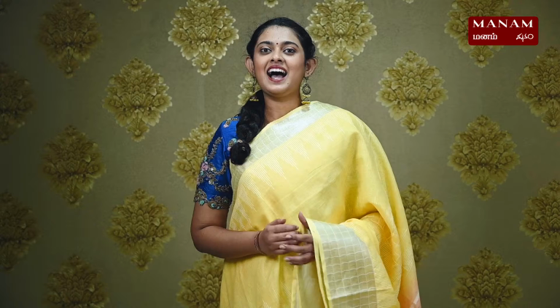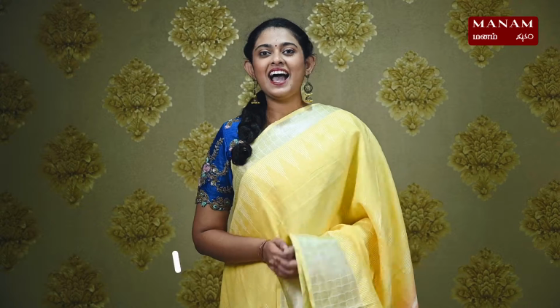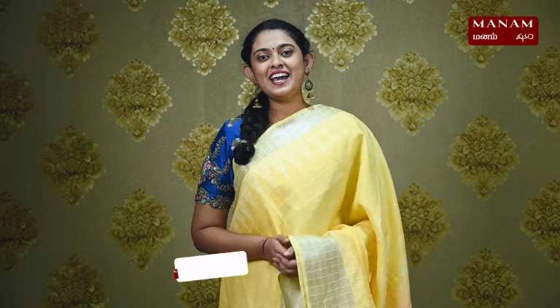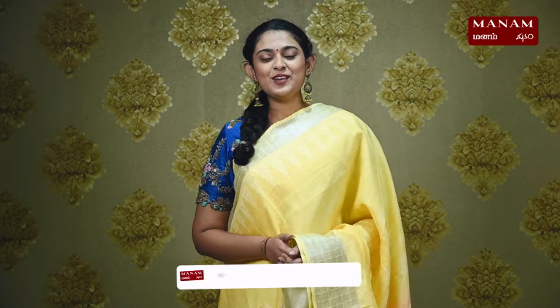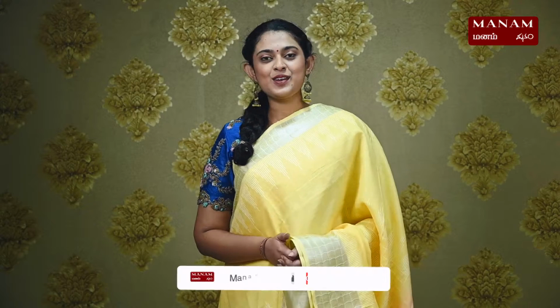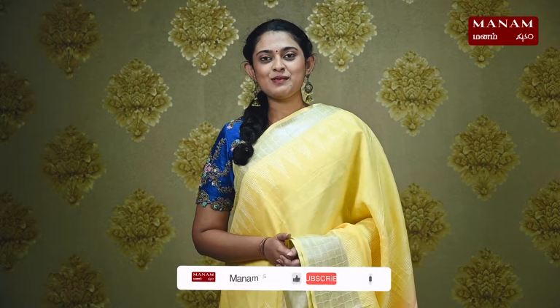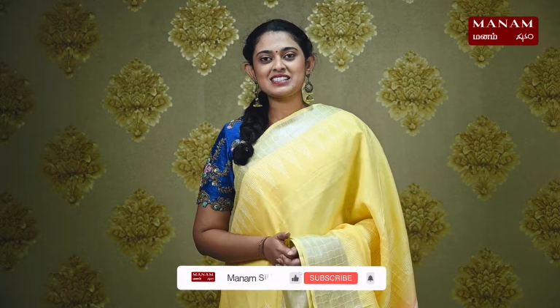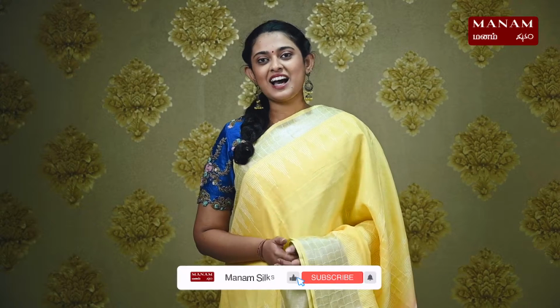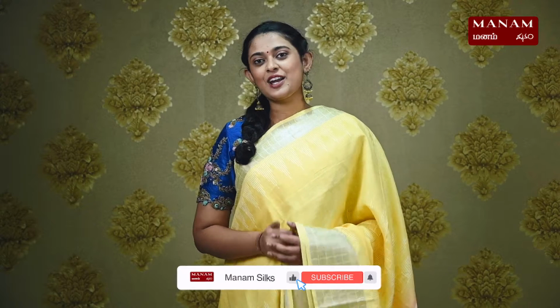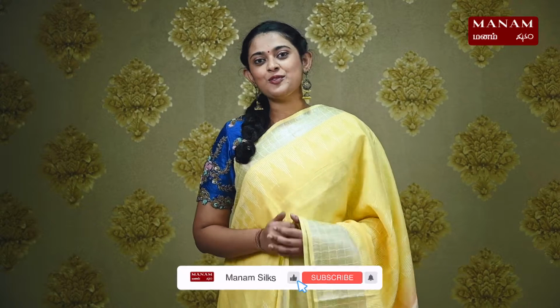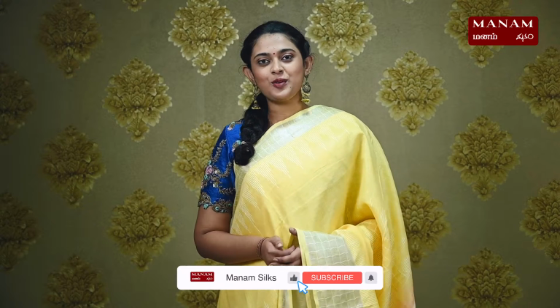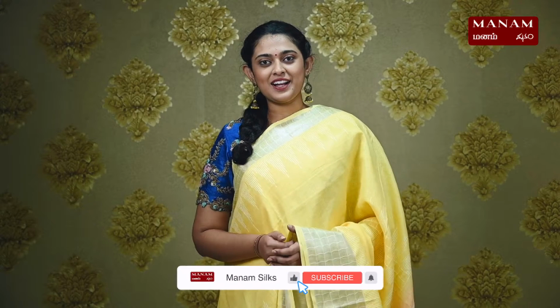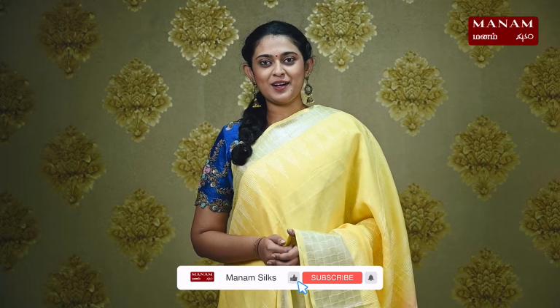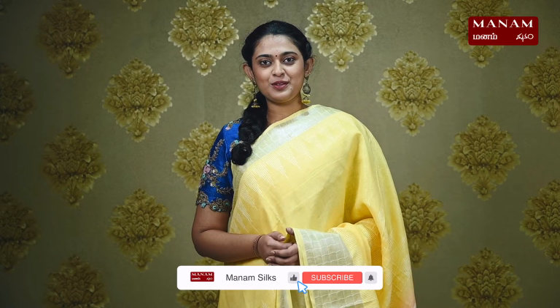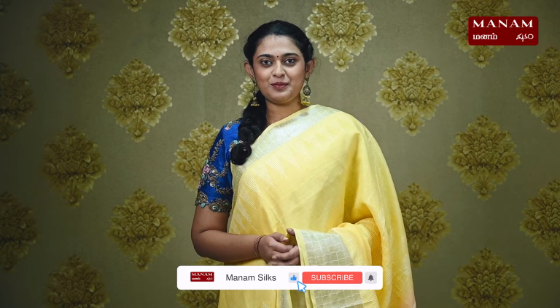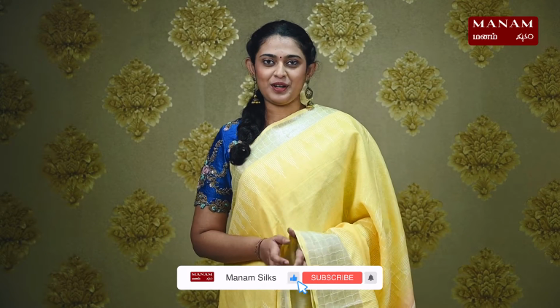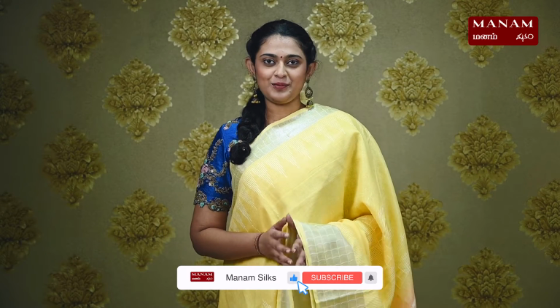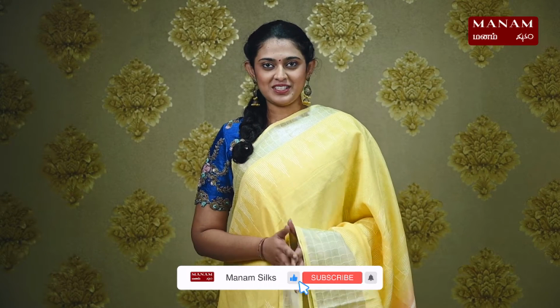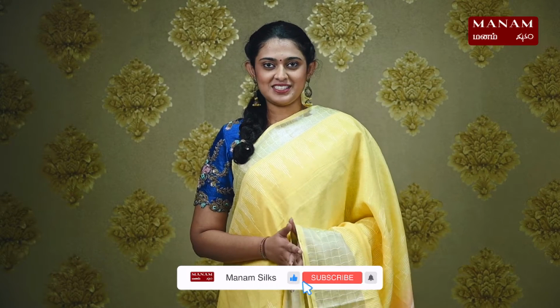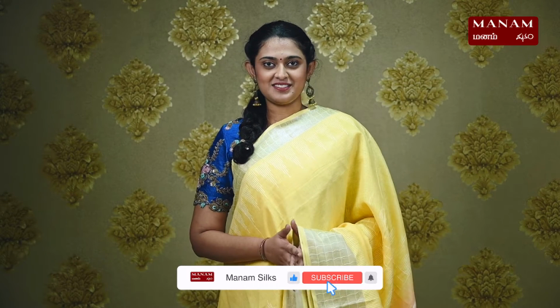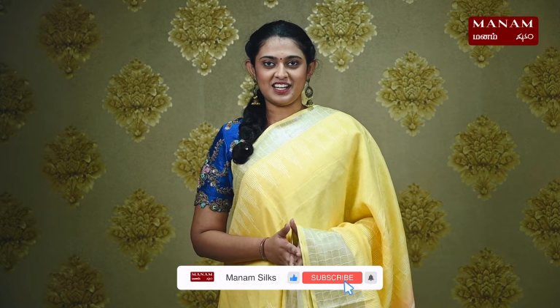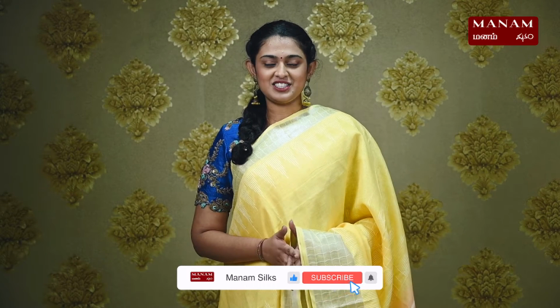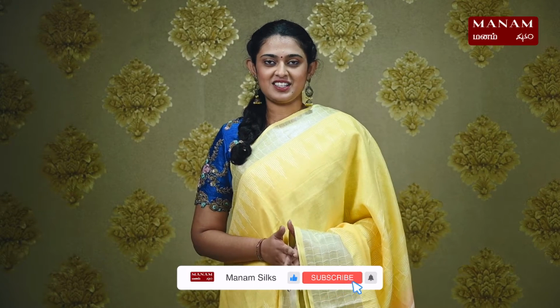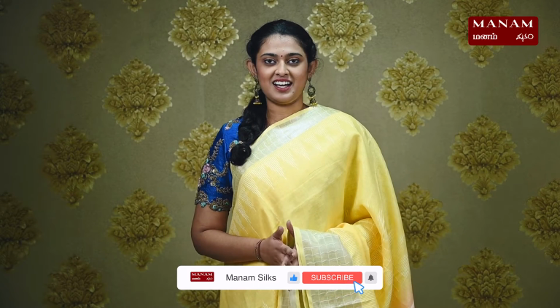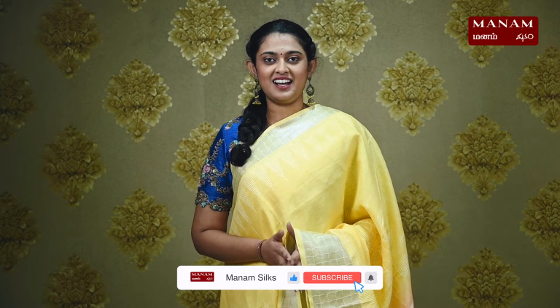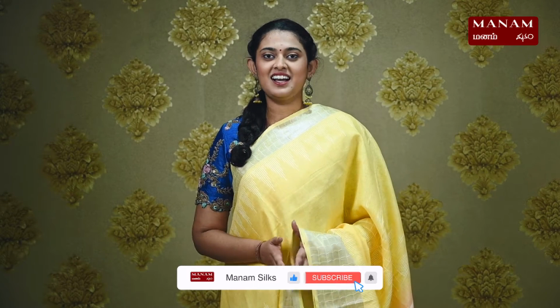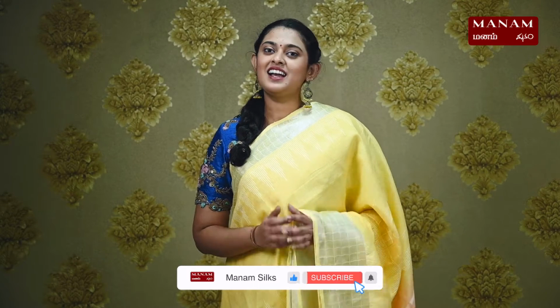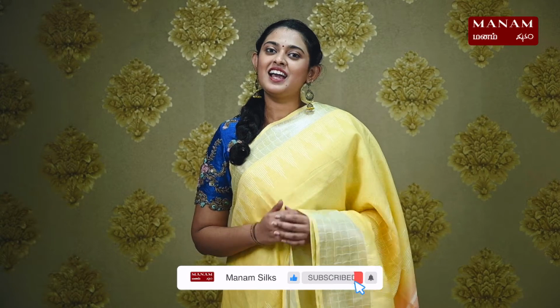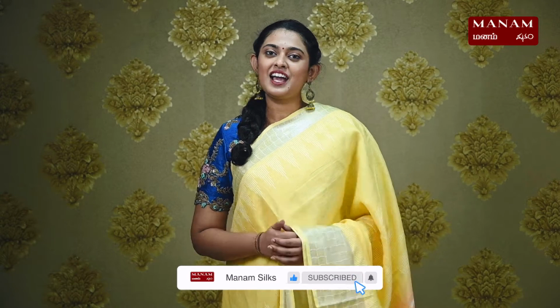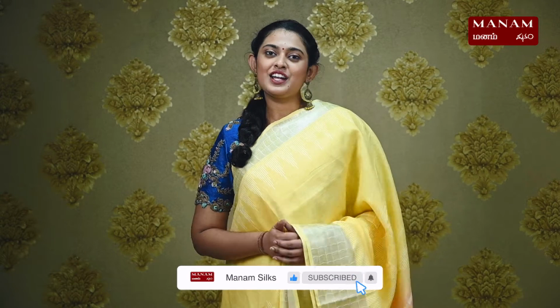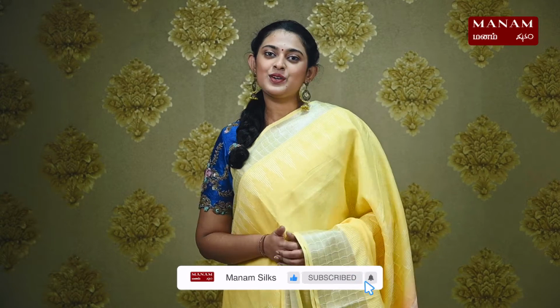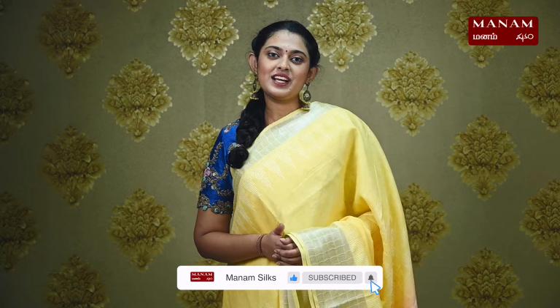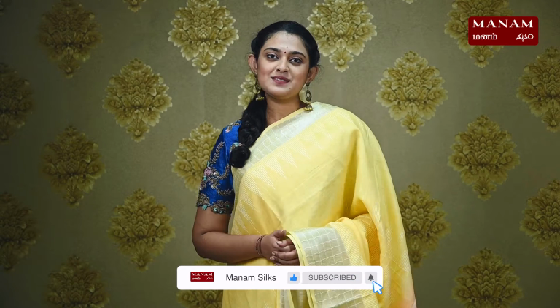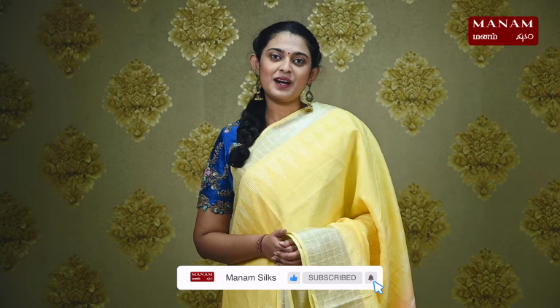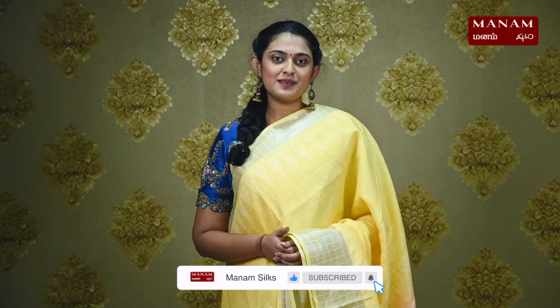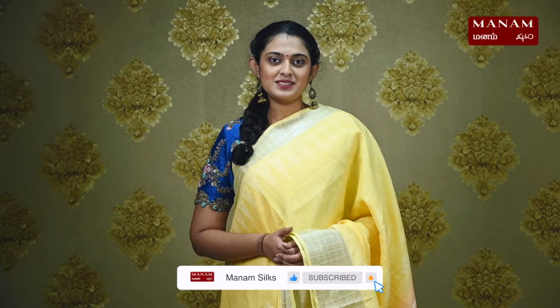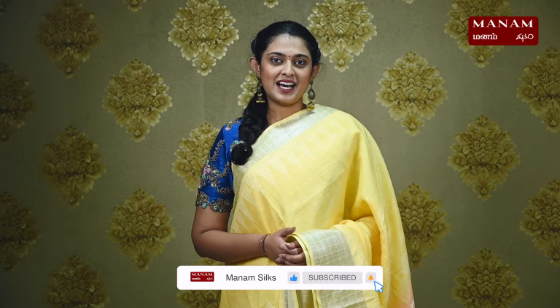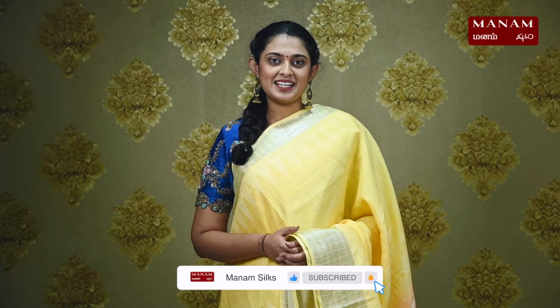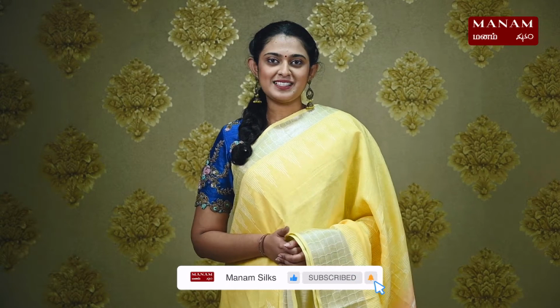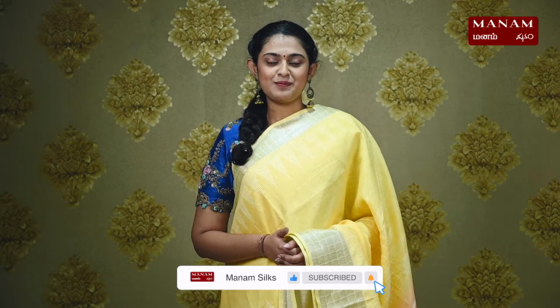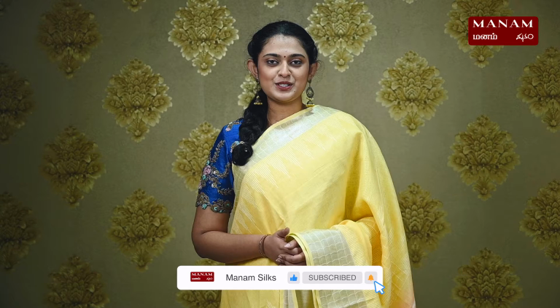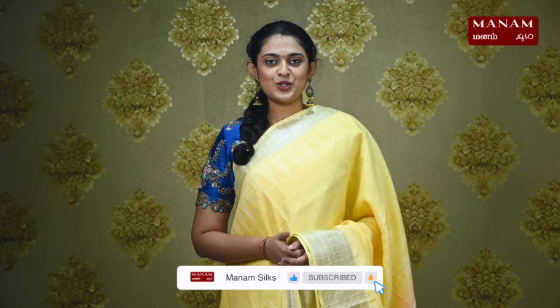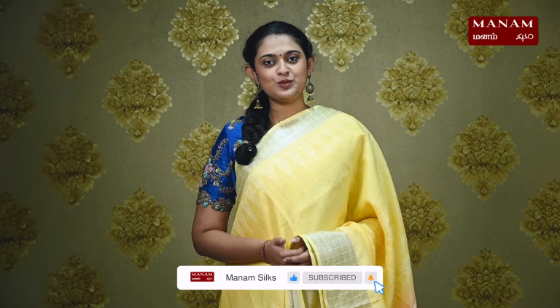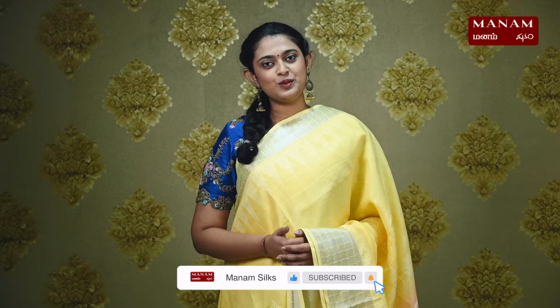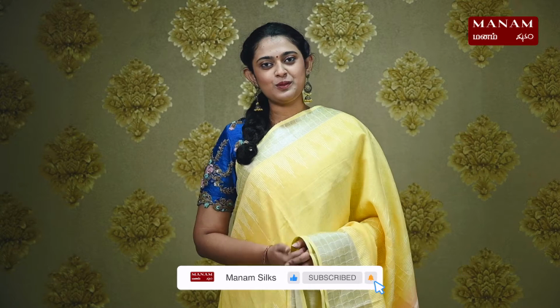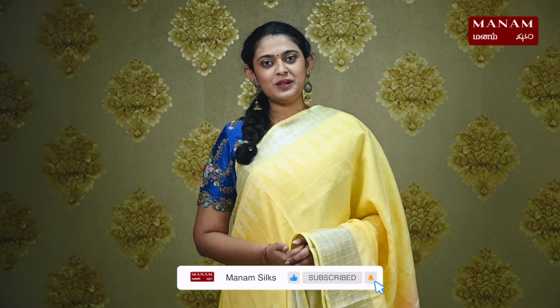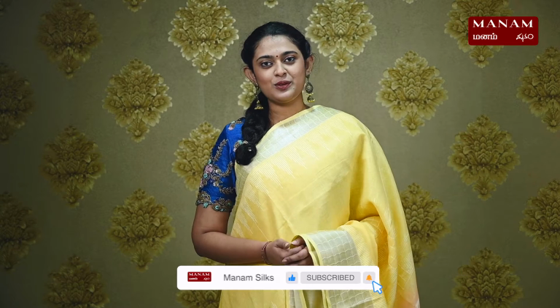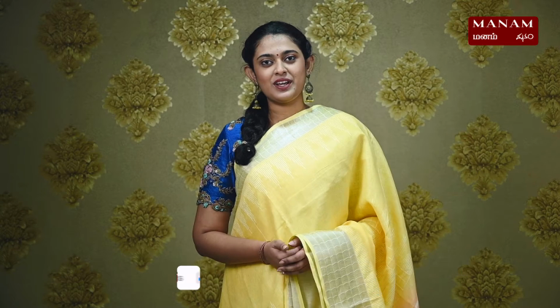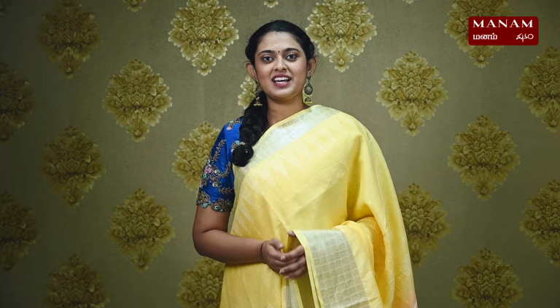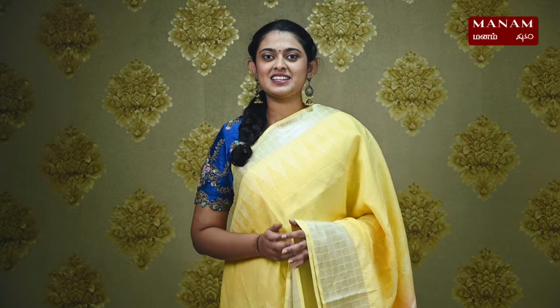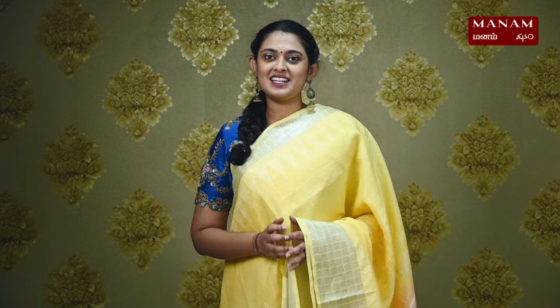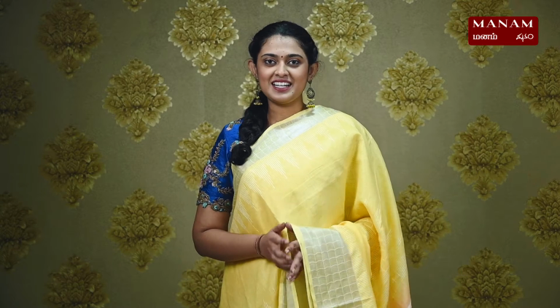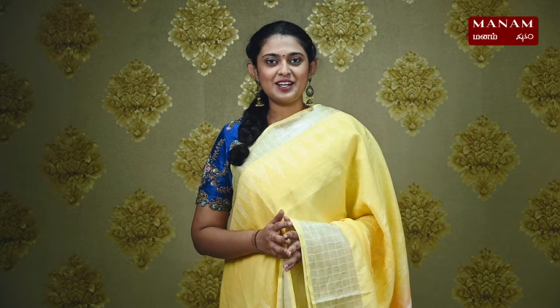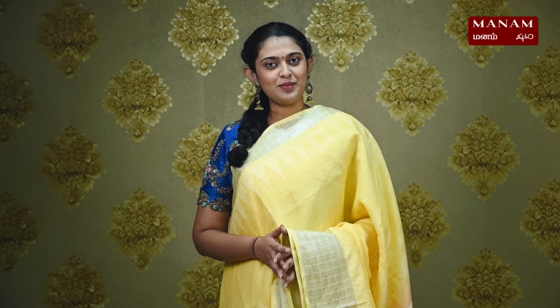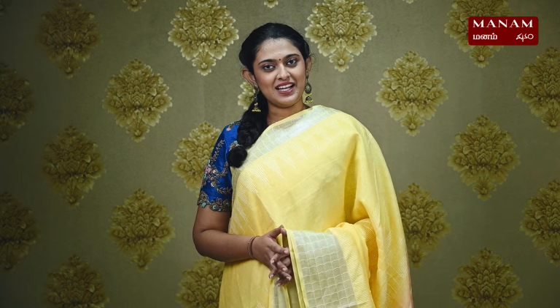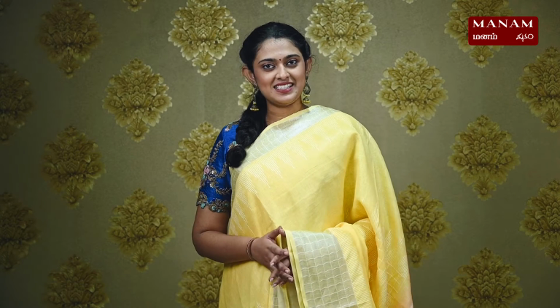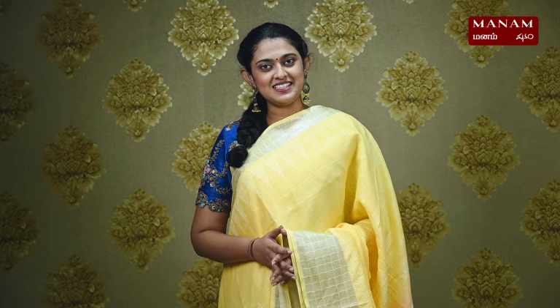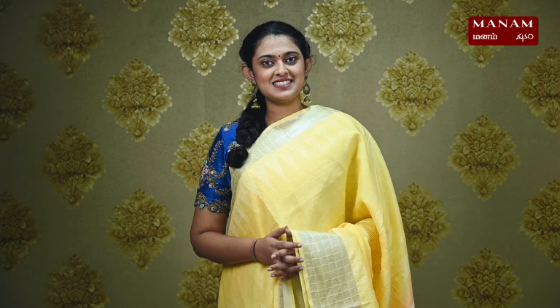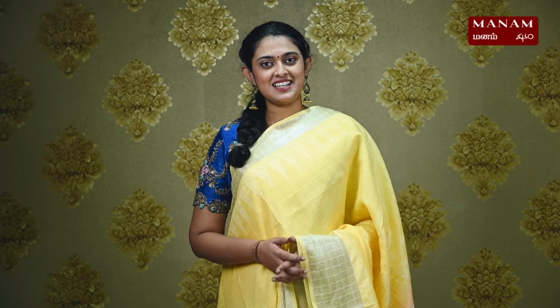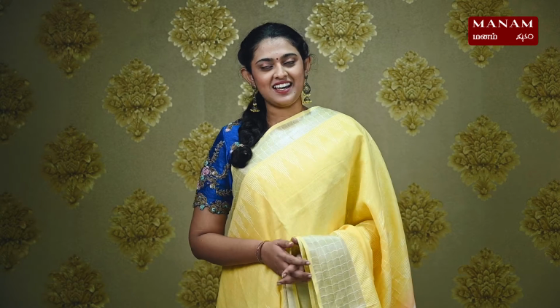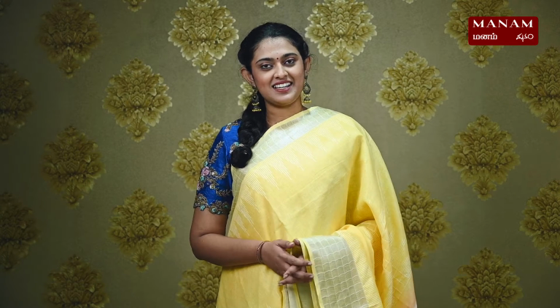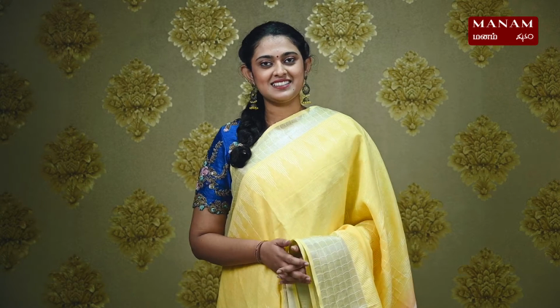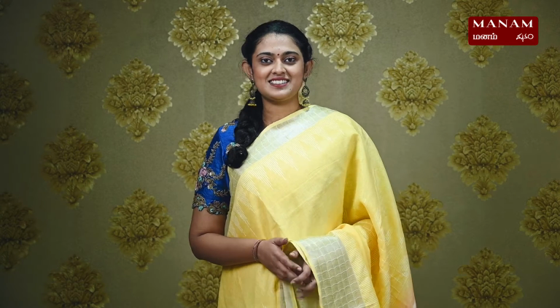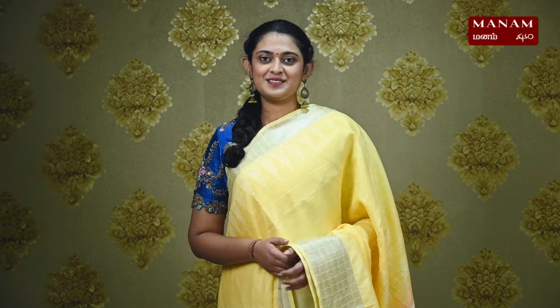Hi, hello, Namaskar and welcome to Manam, this is Vatshita. In today's Manam sarees episode, we will be looking at the linen by linen sarees.